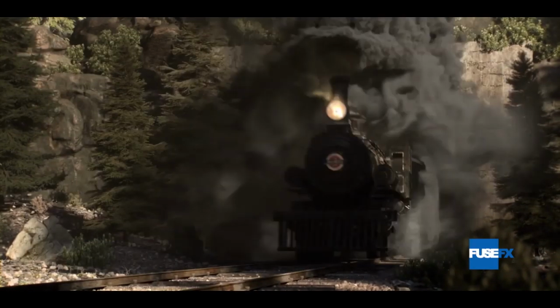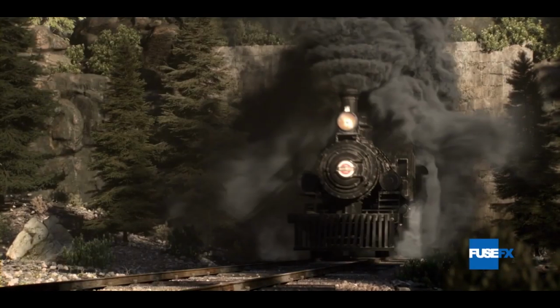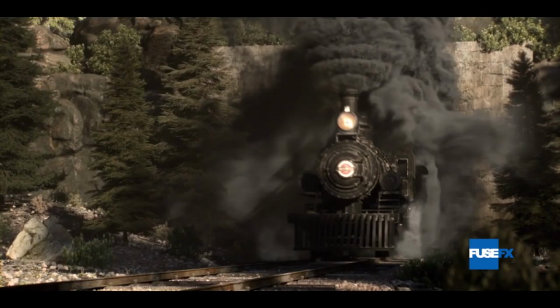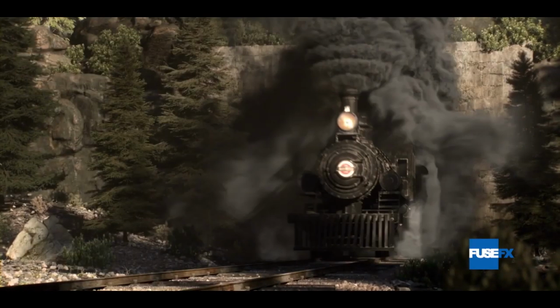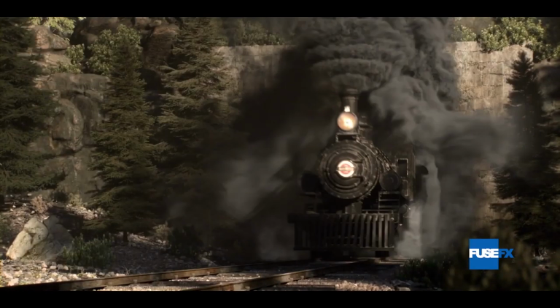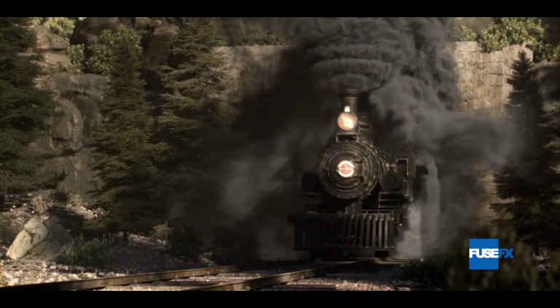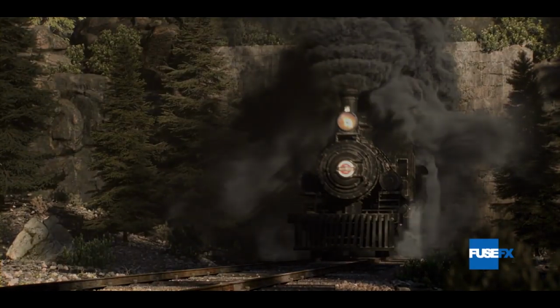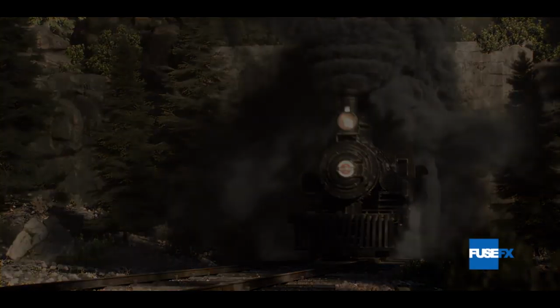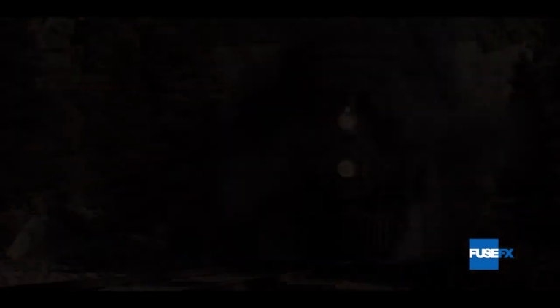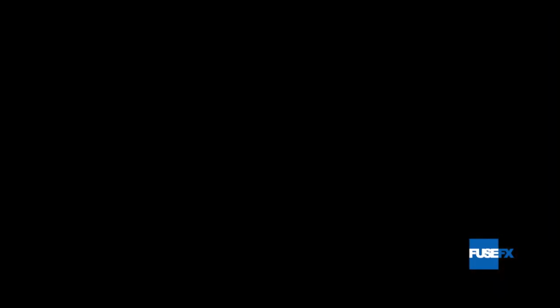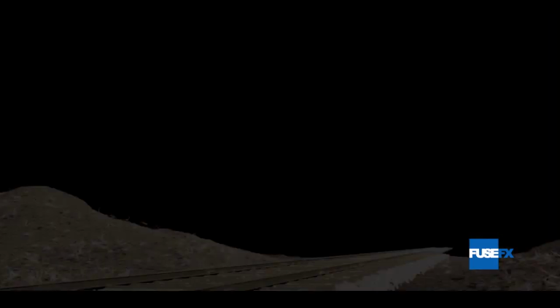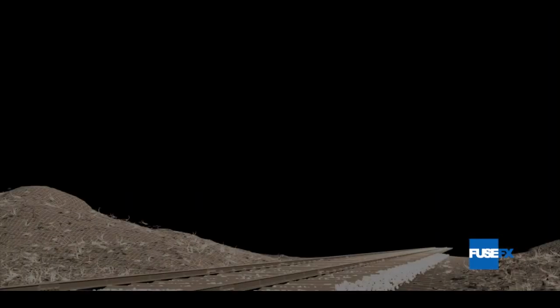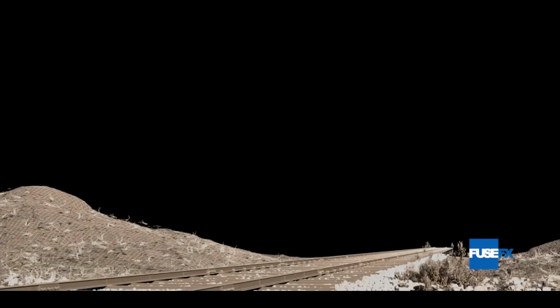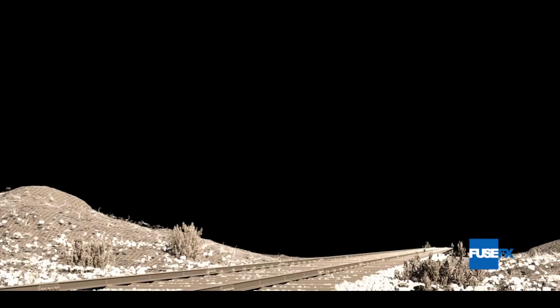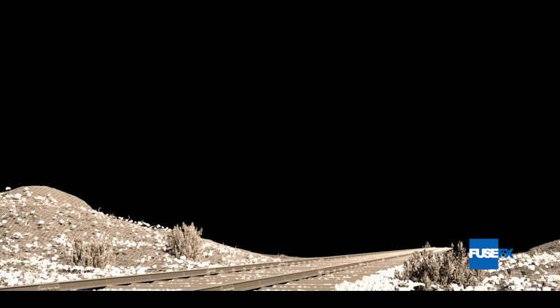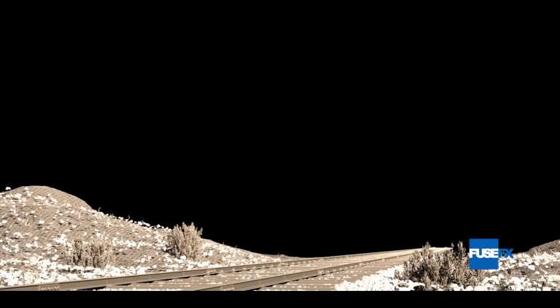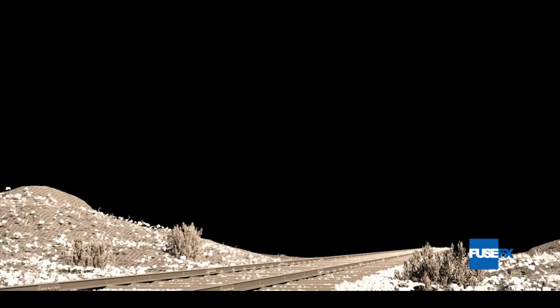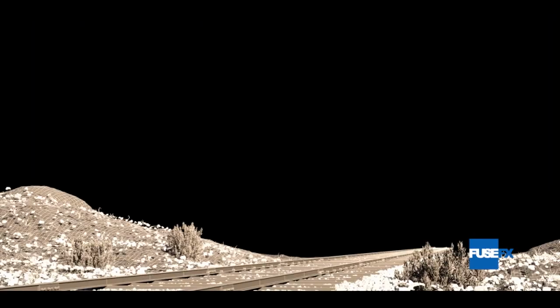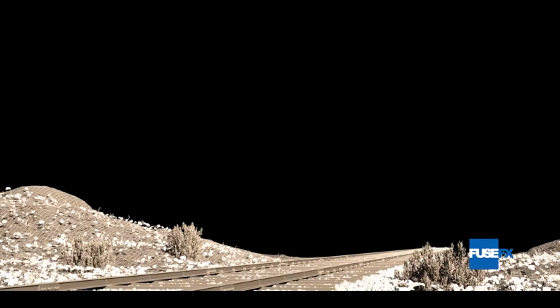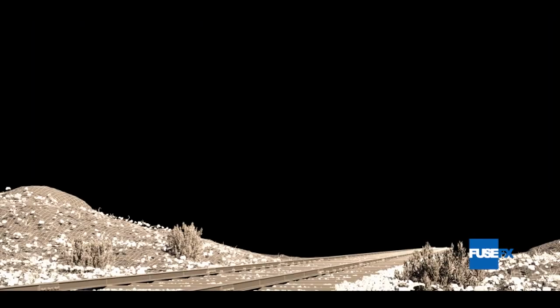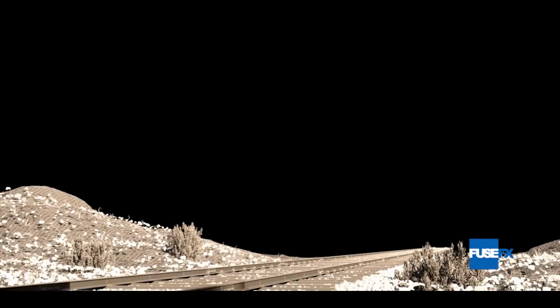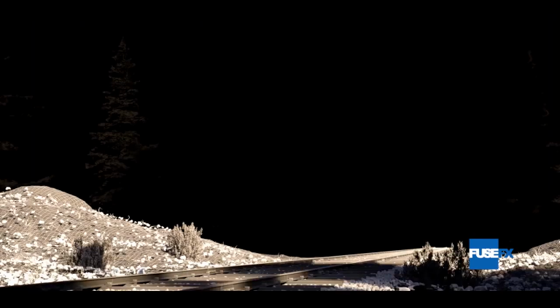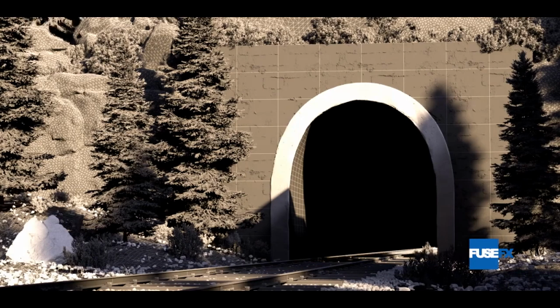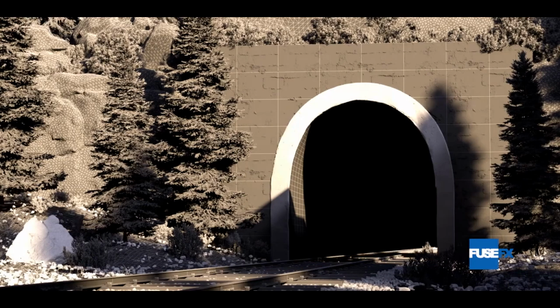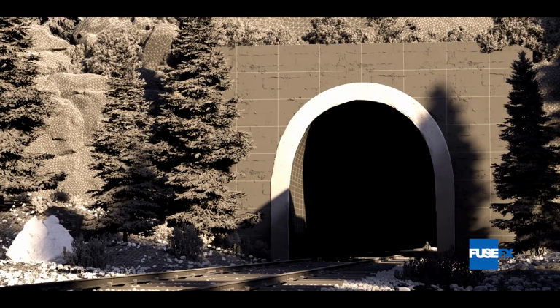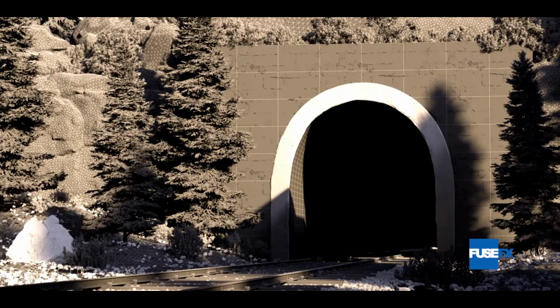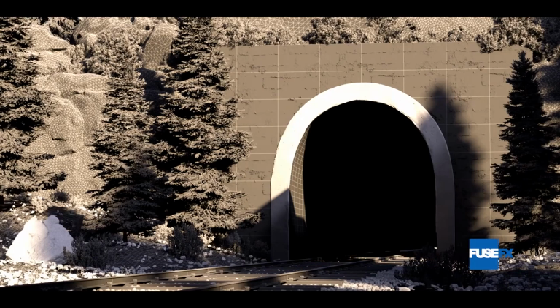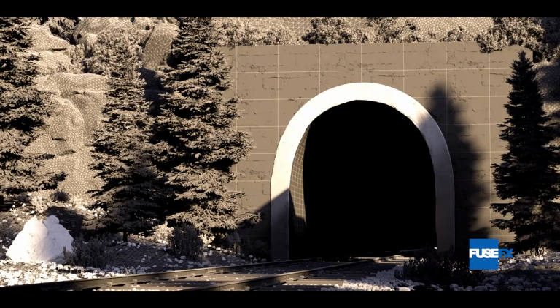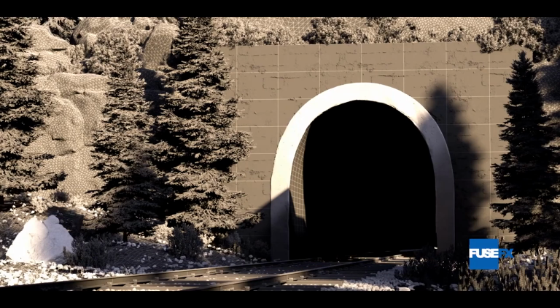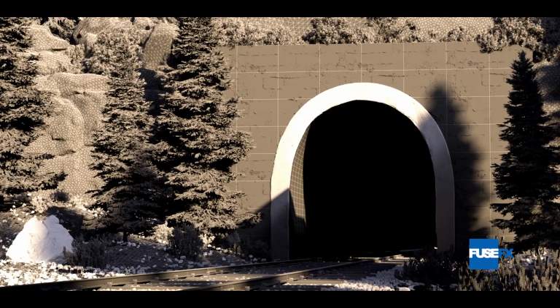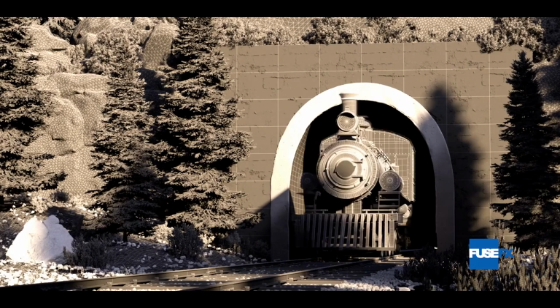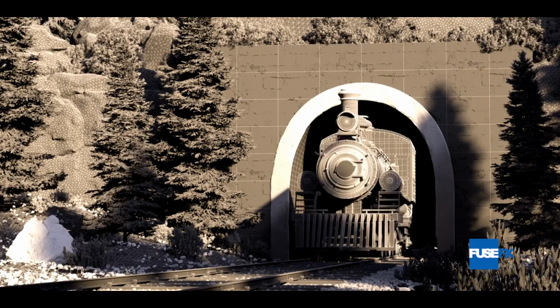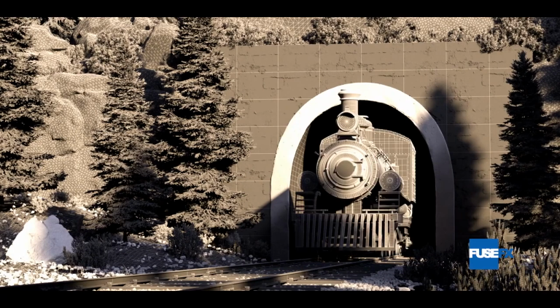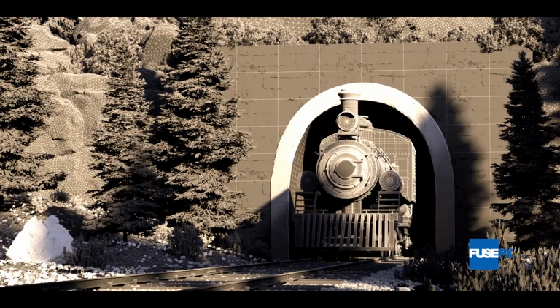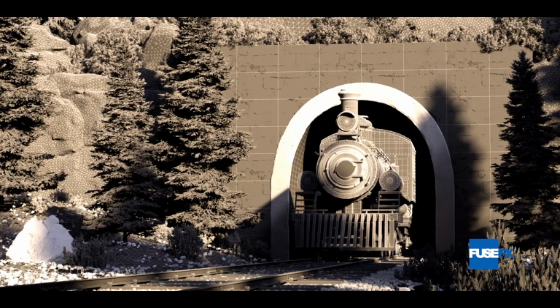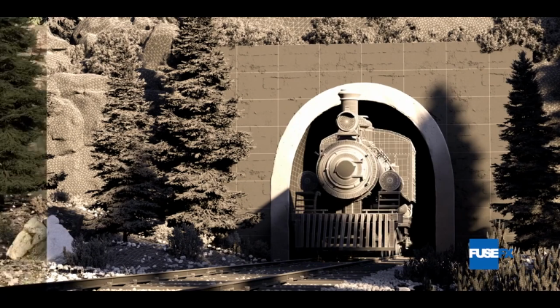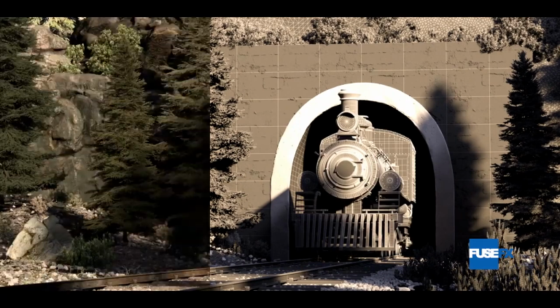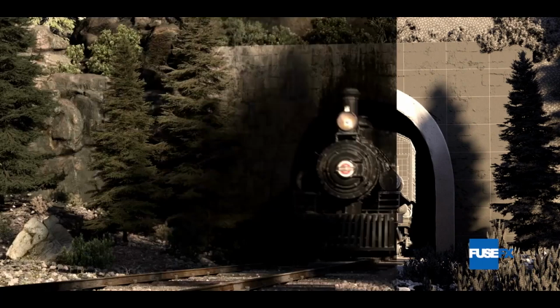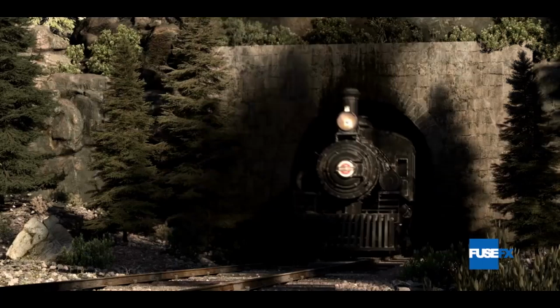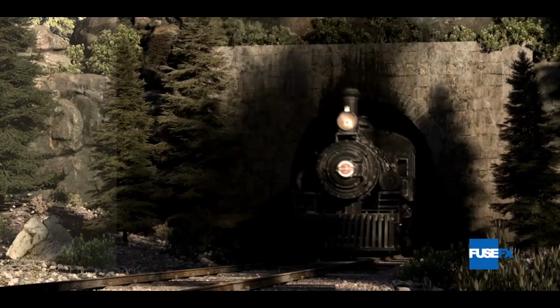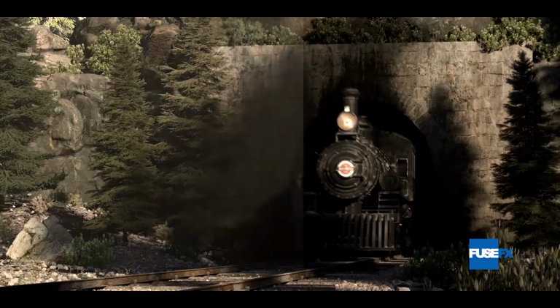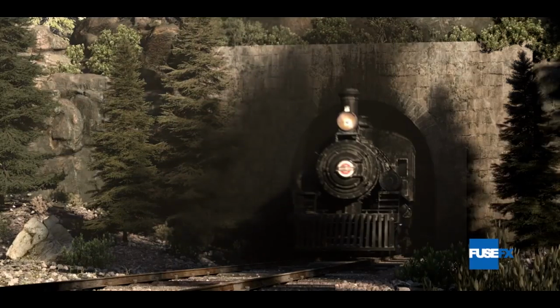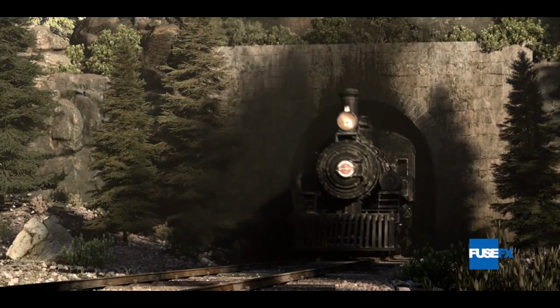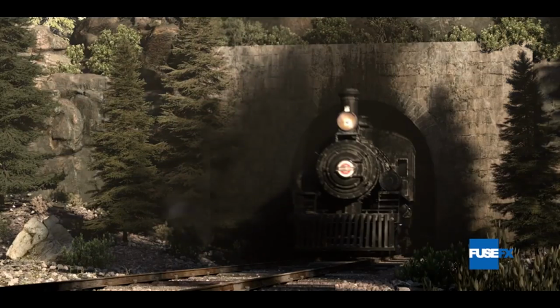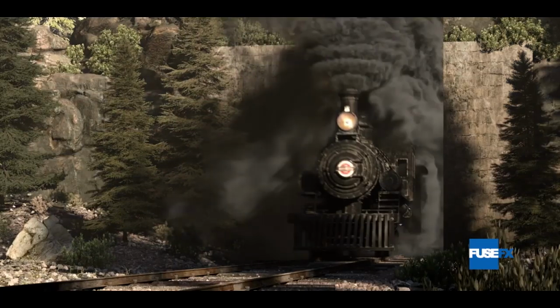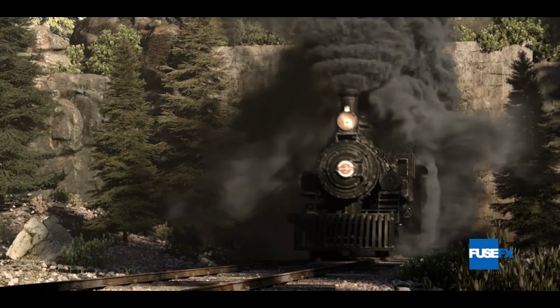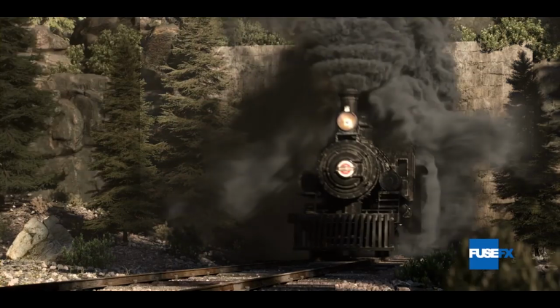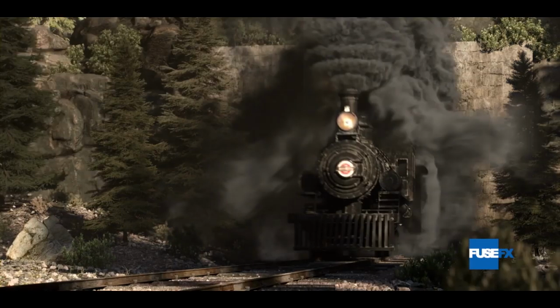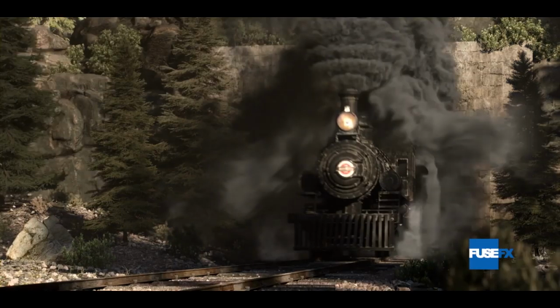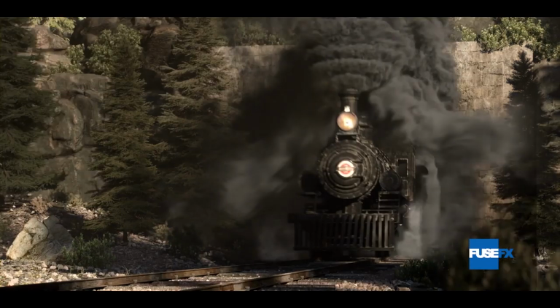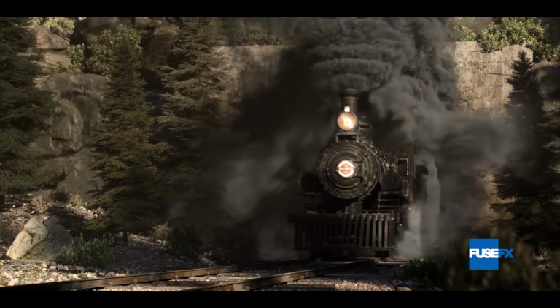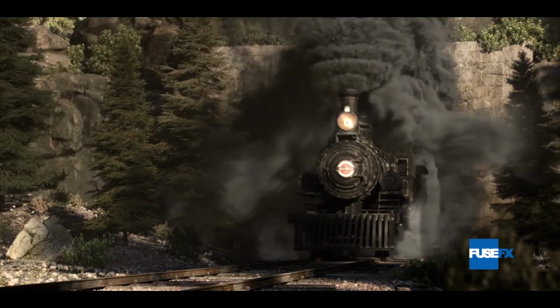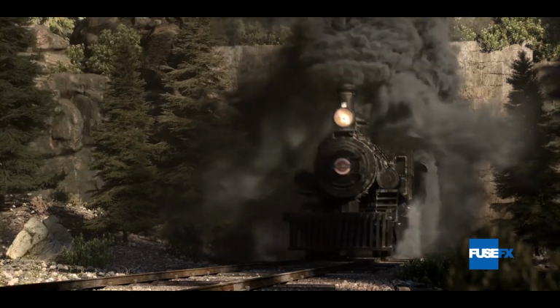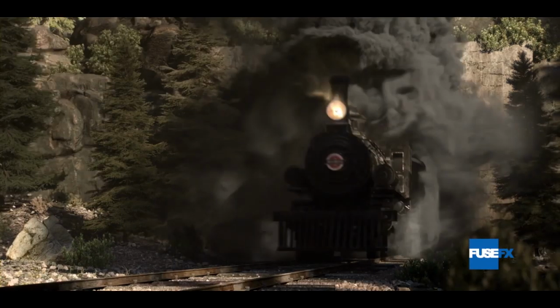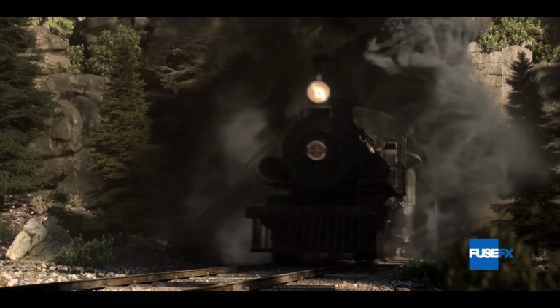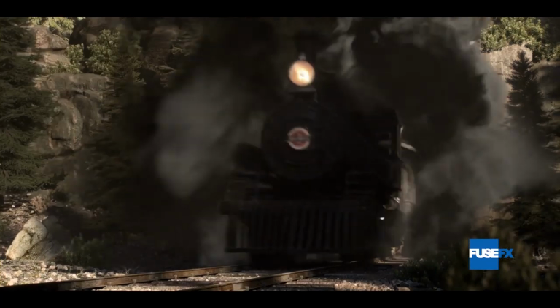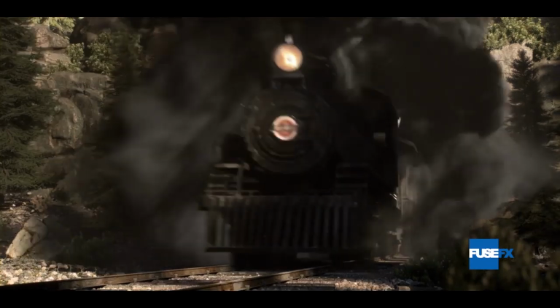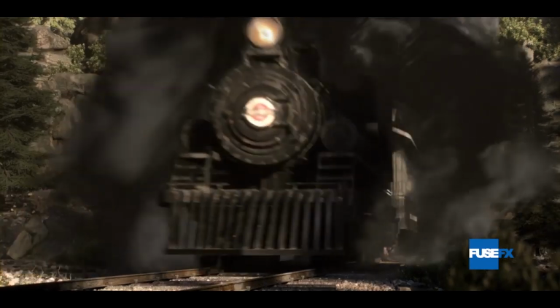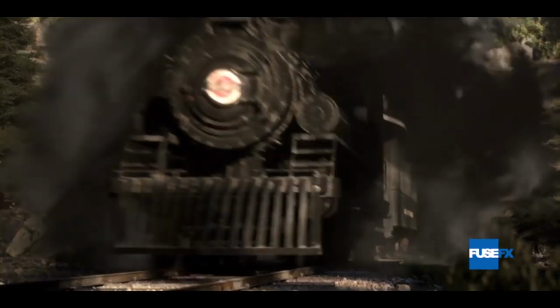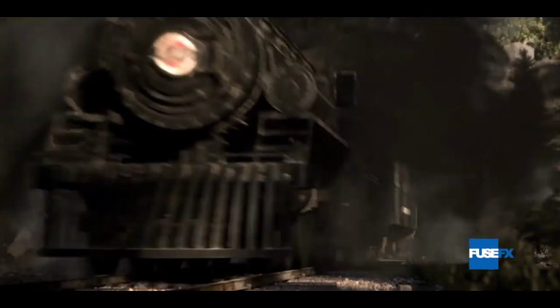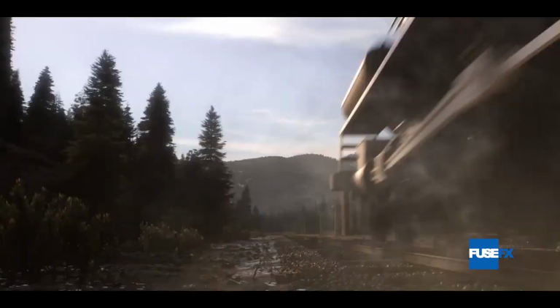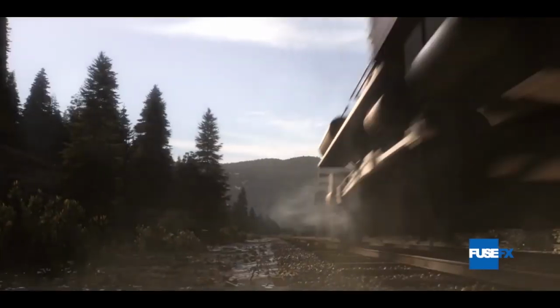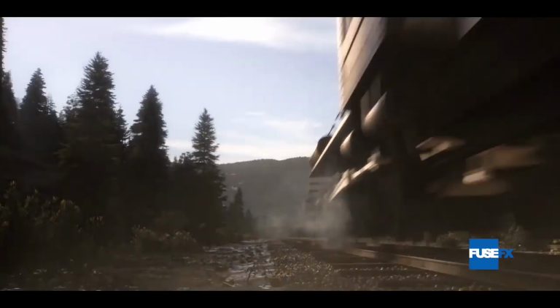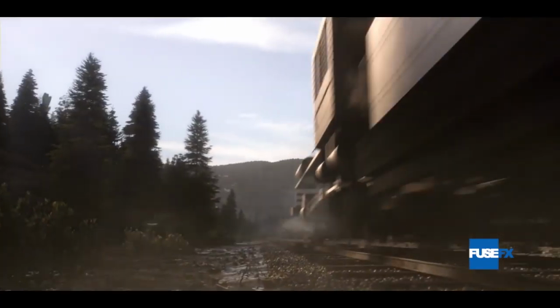Using the many AOVs provided, compositors then integrated V-Ray and Mantra elements together in a composite, bringing the shots to light.